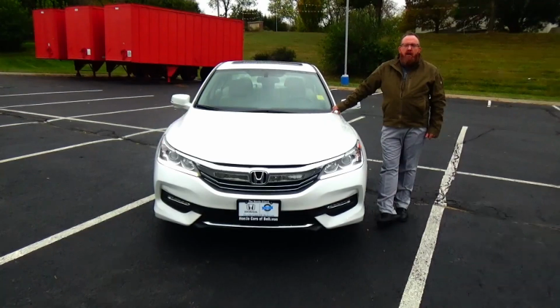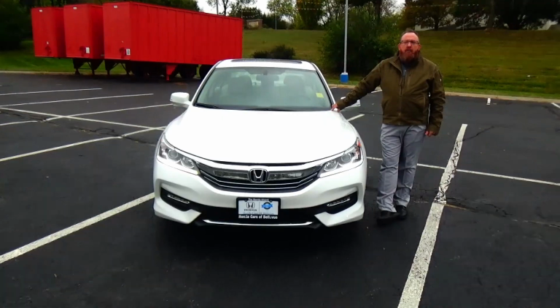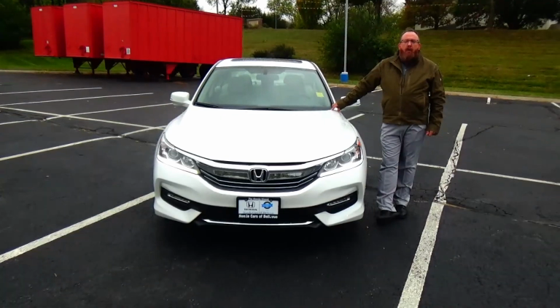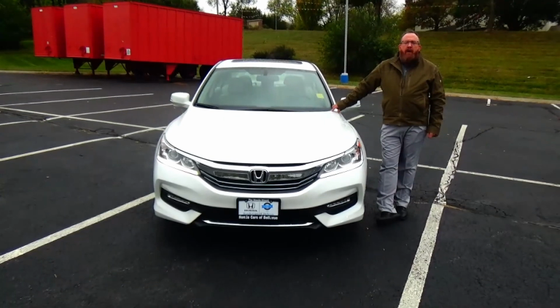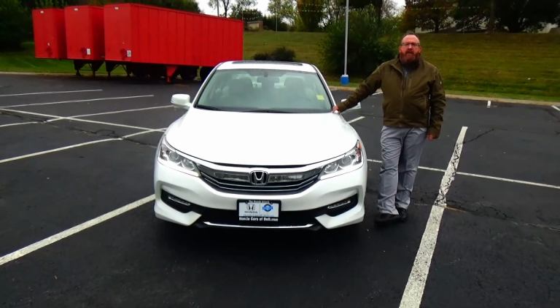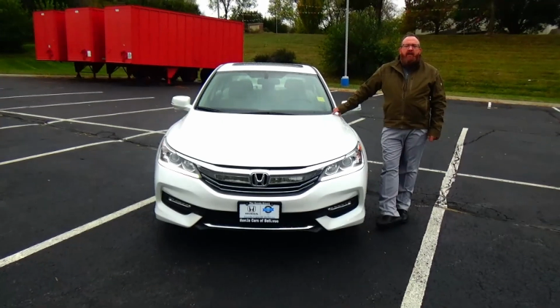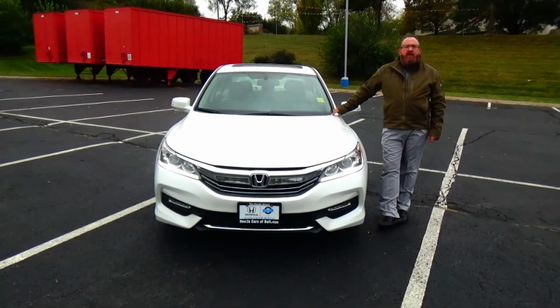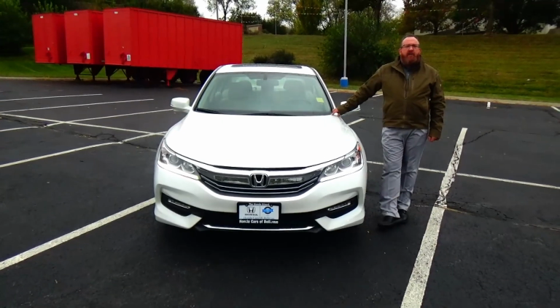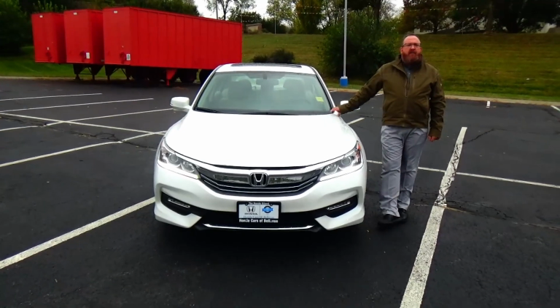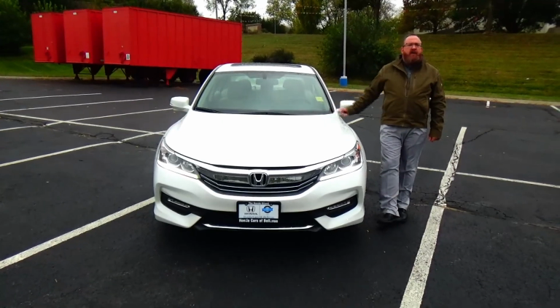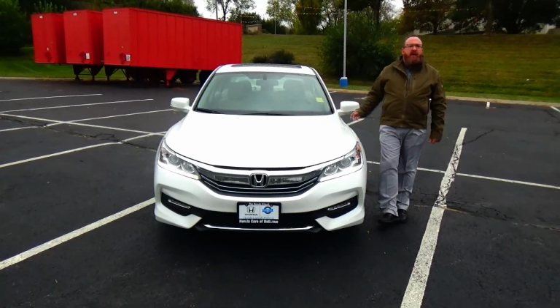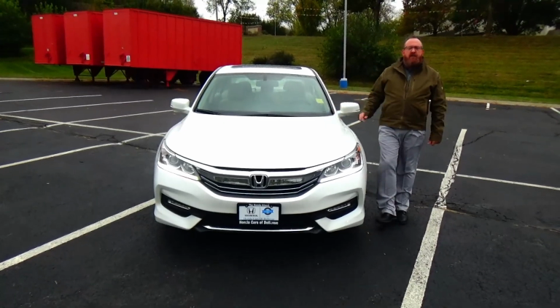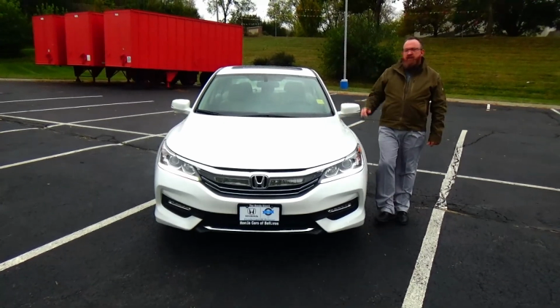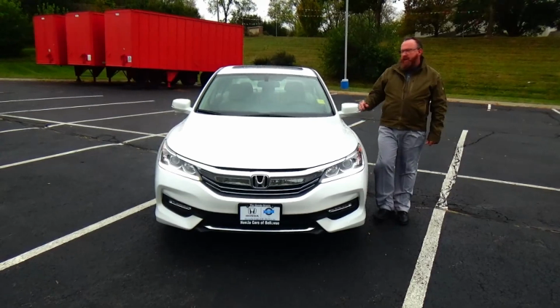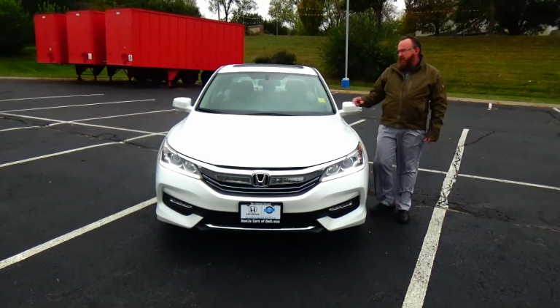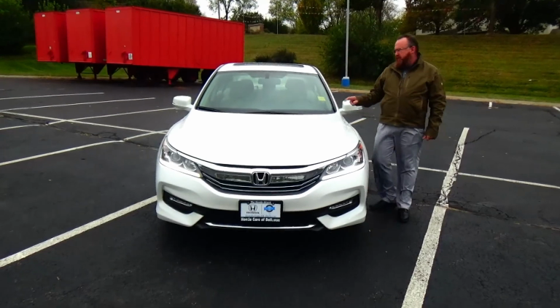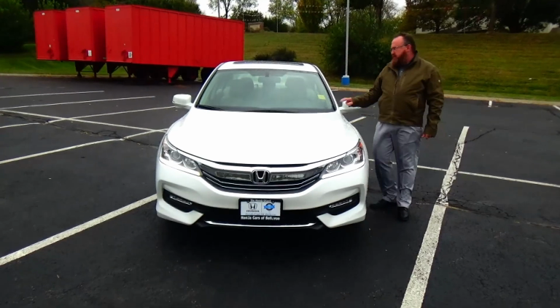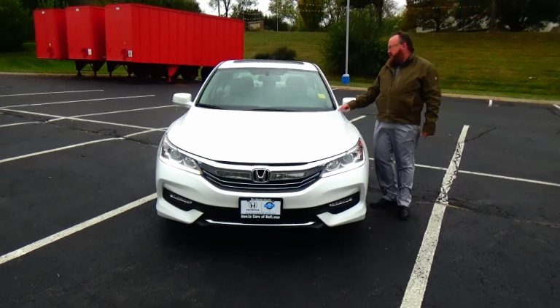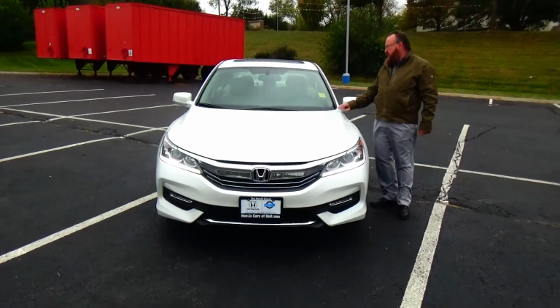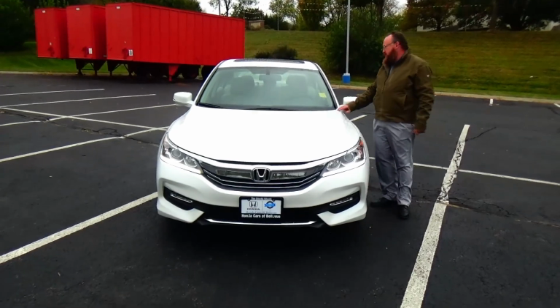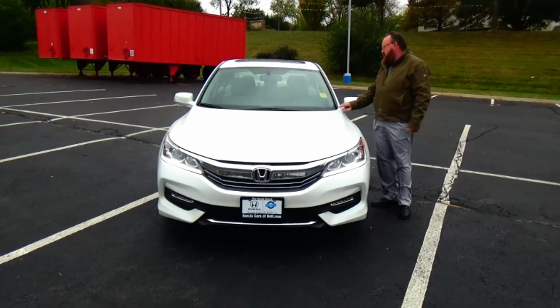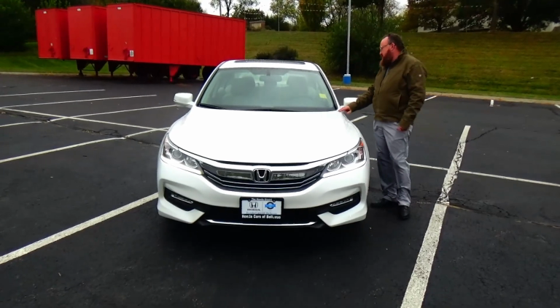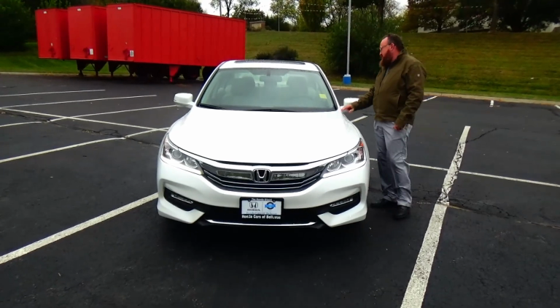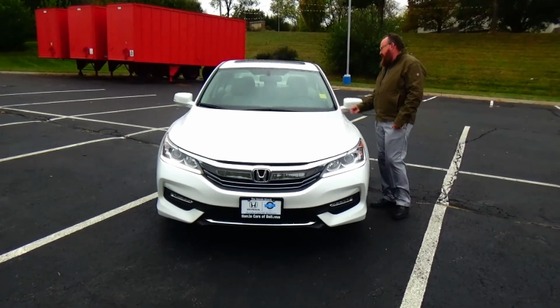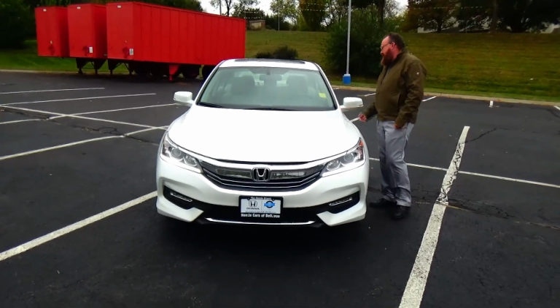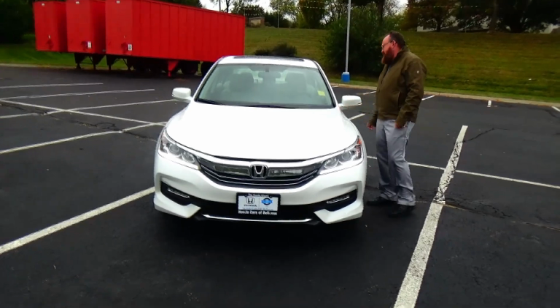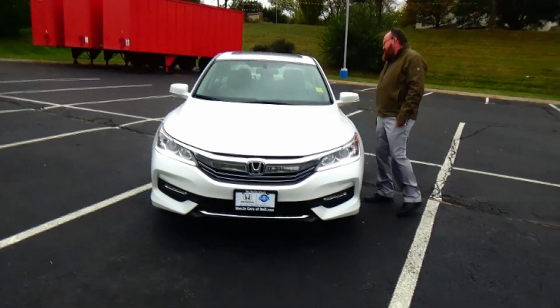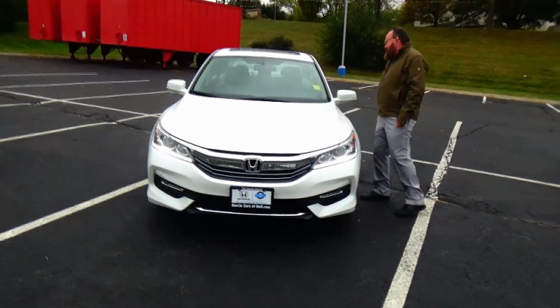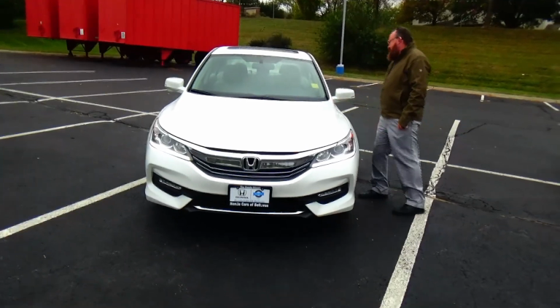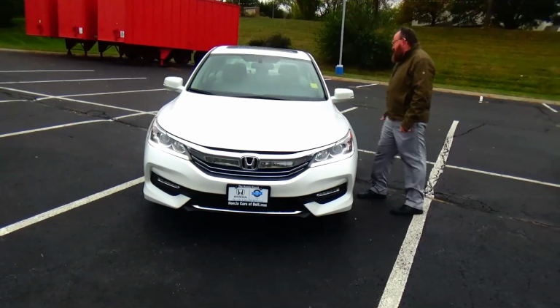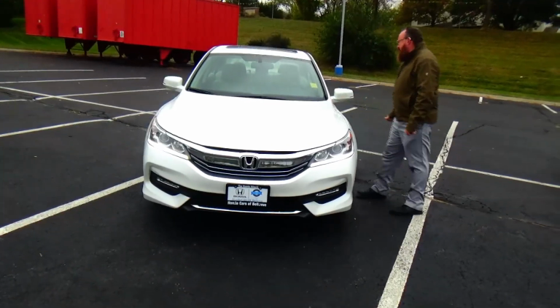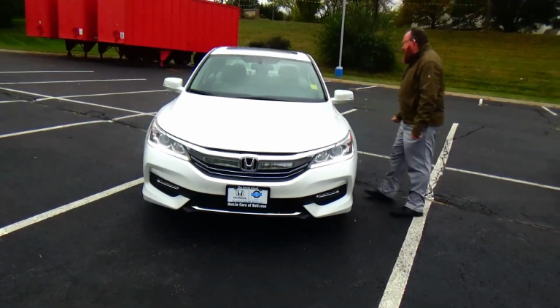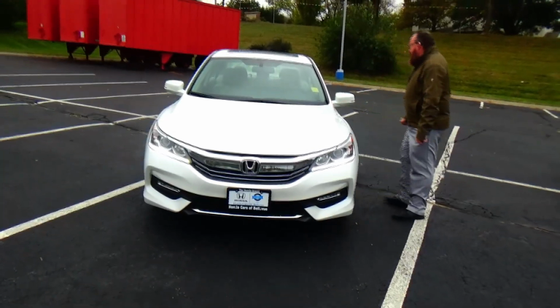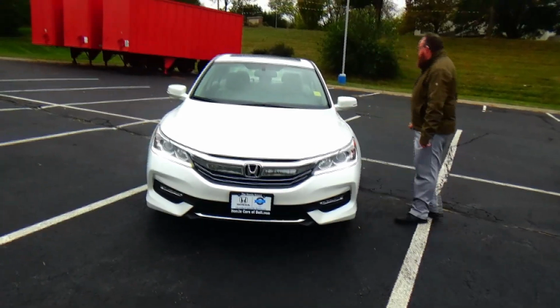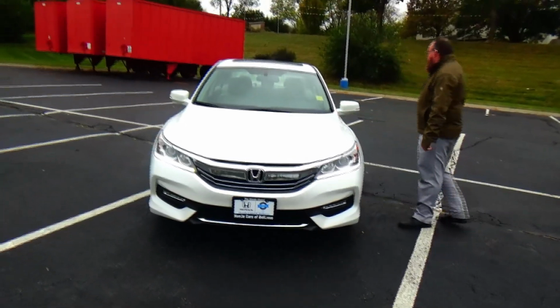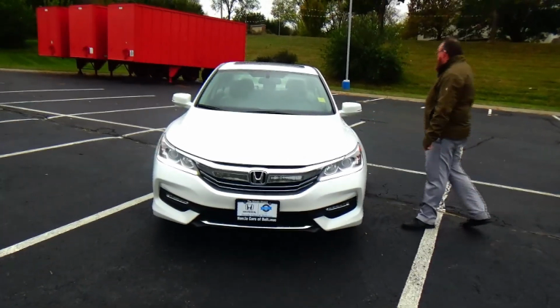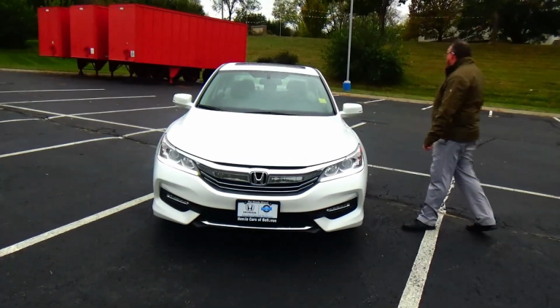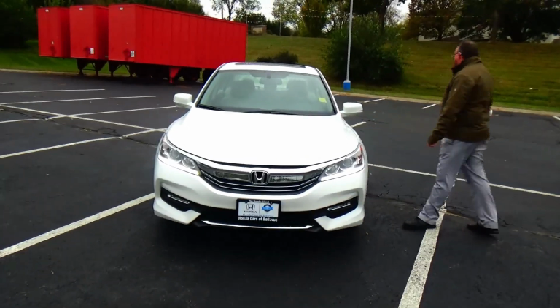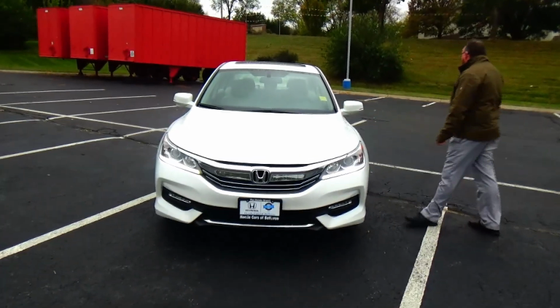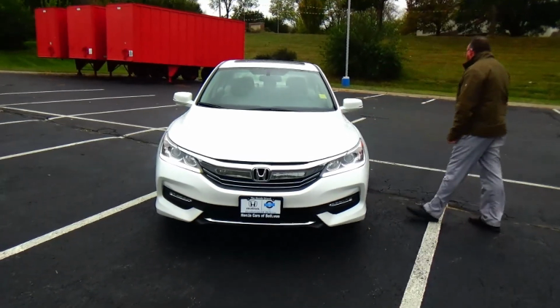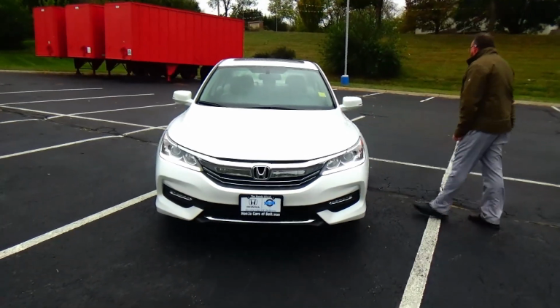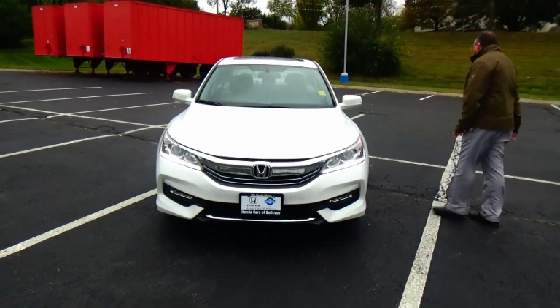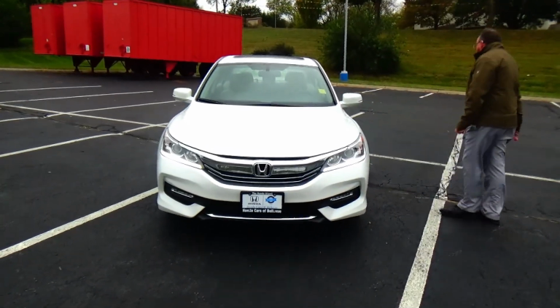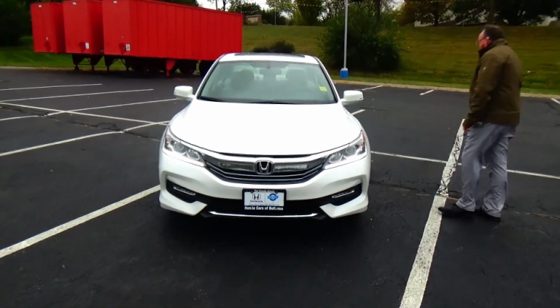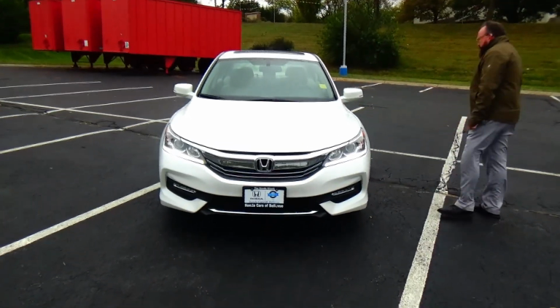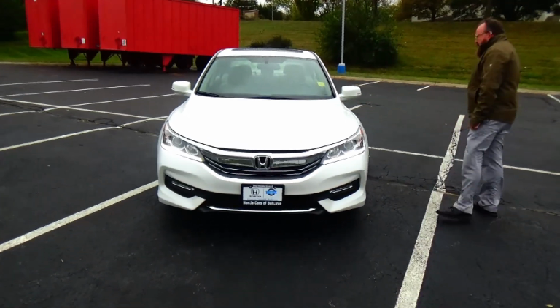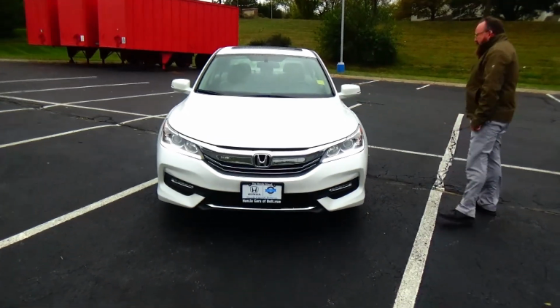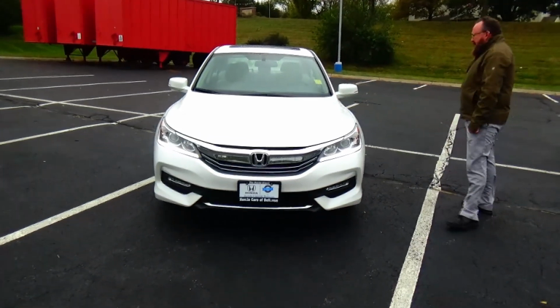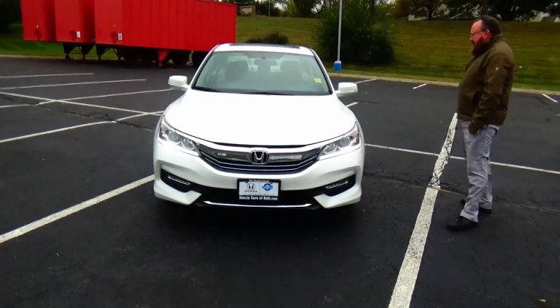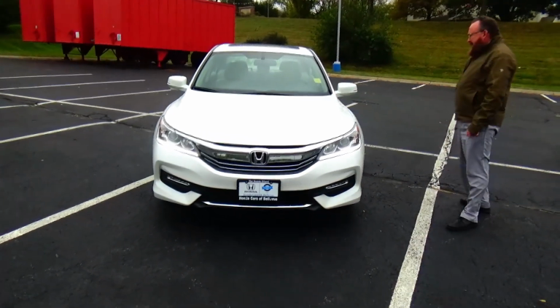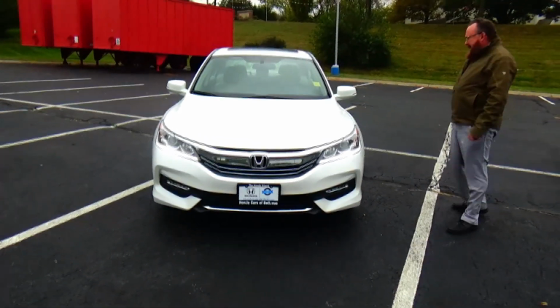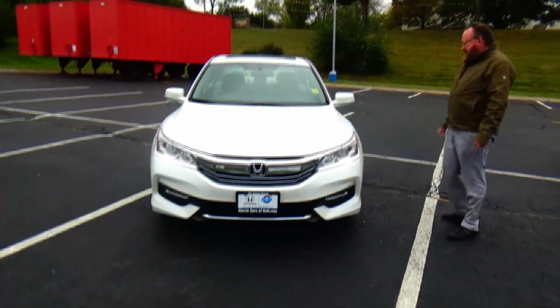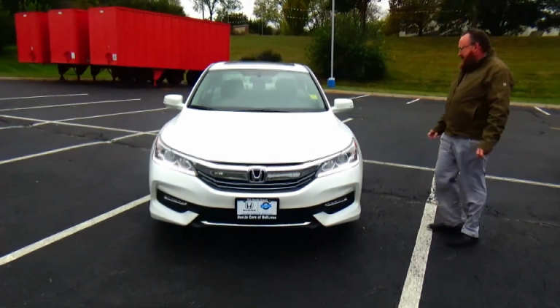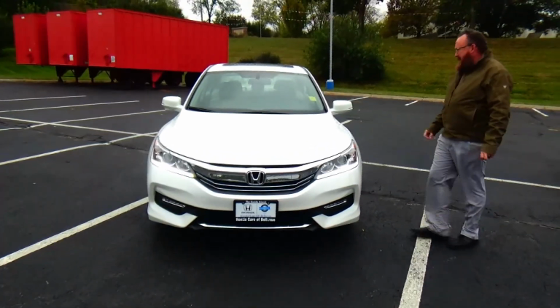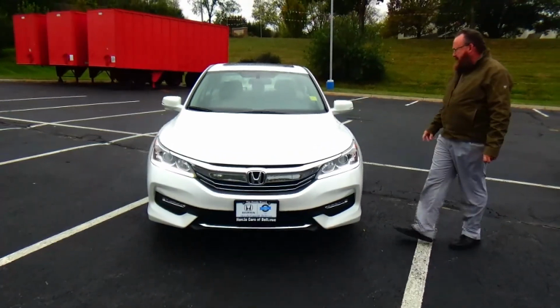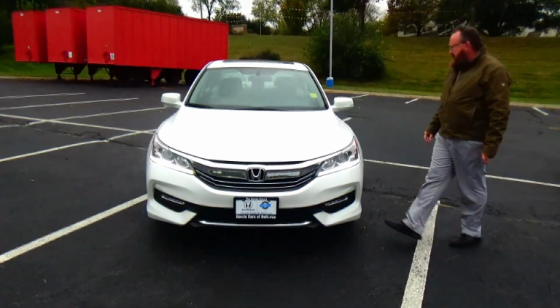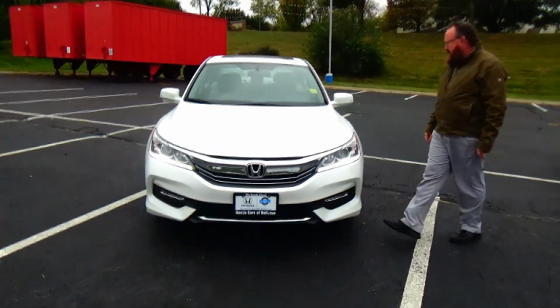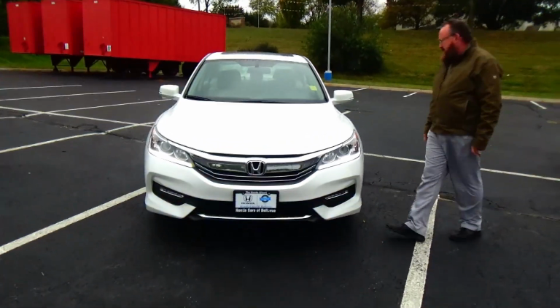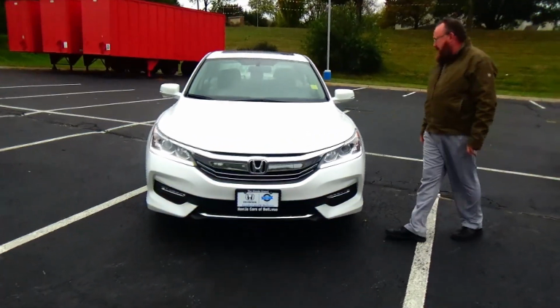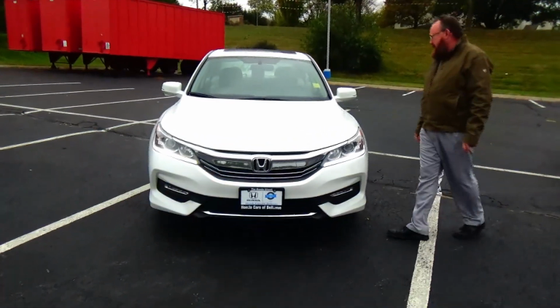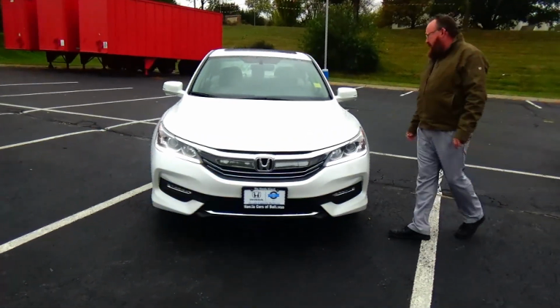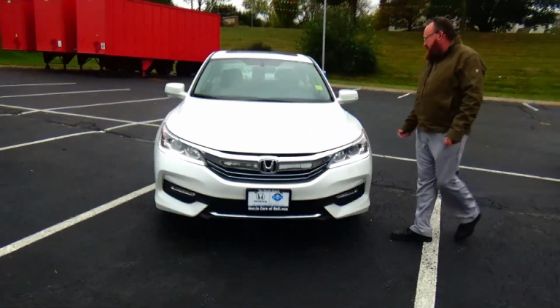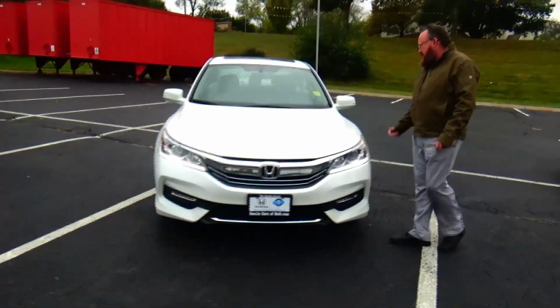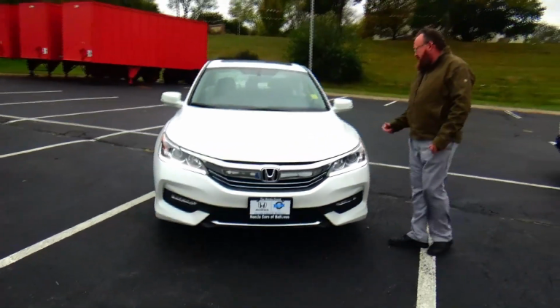Brian Kelly here from Honda Giant, here to show you the 2016 Honda Accord EX-L, just came in on trade.